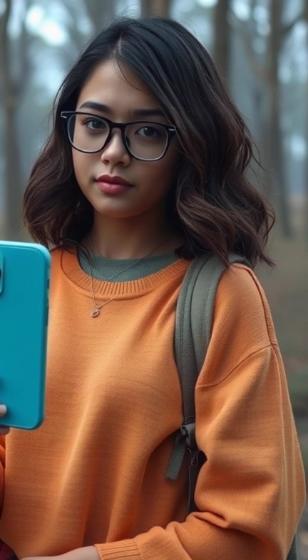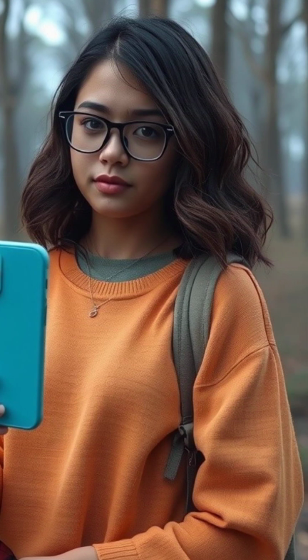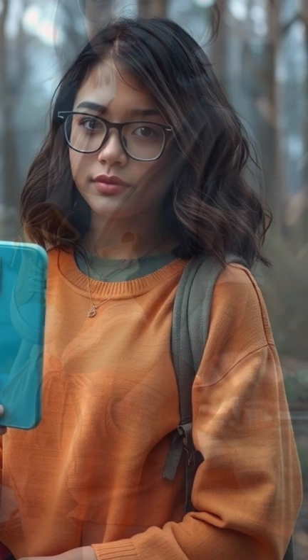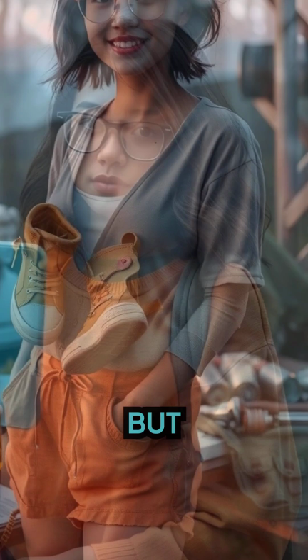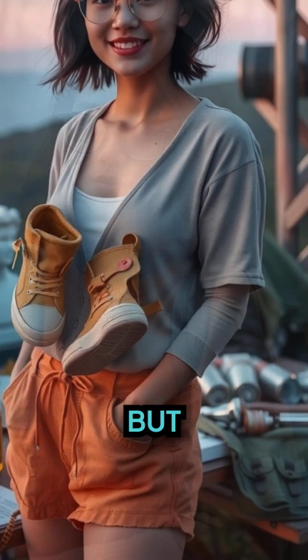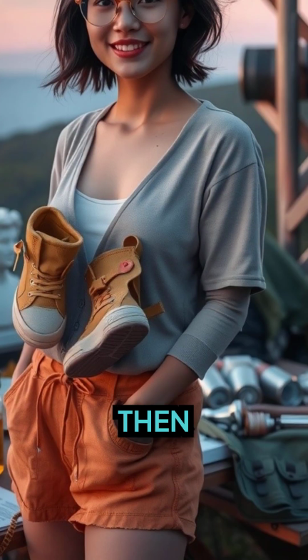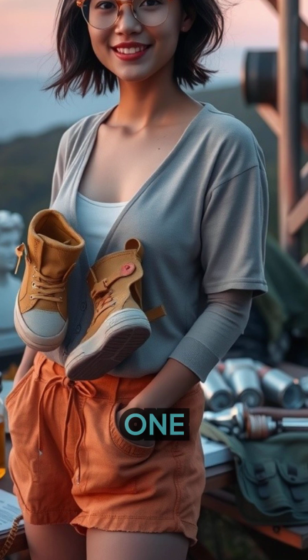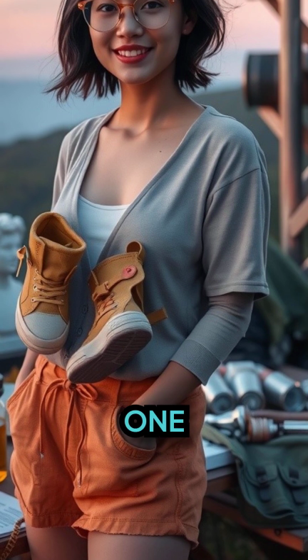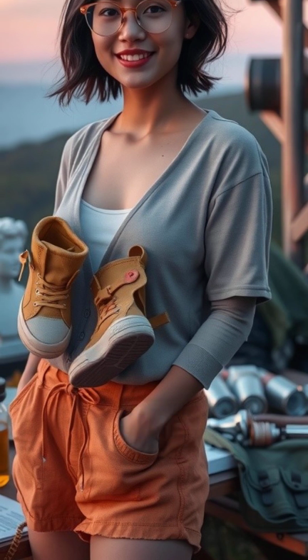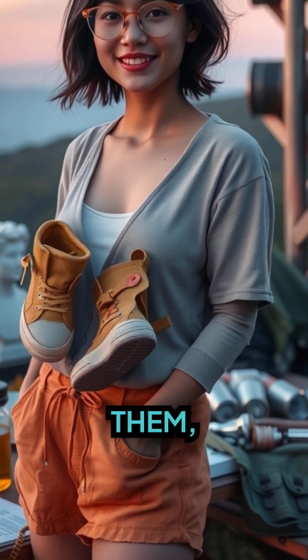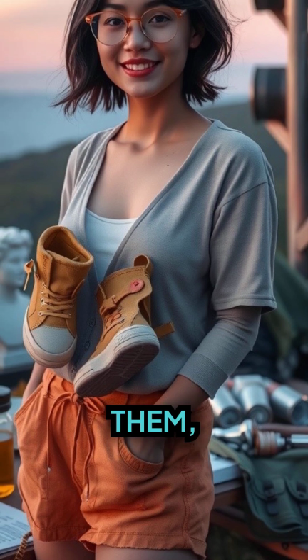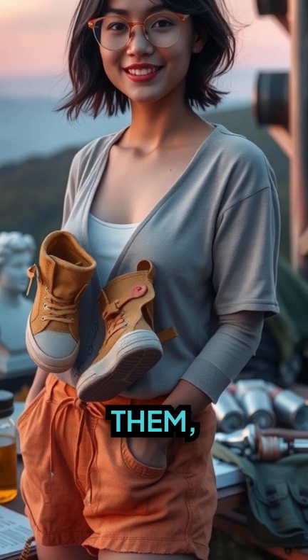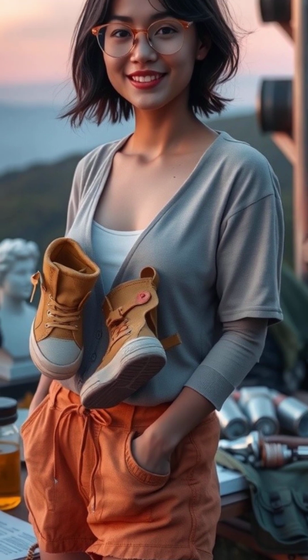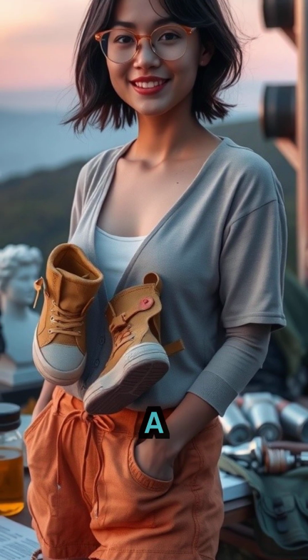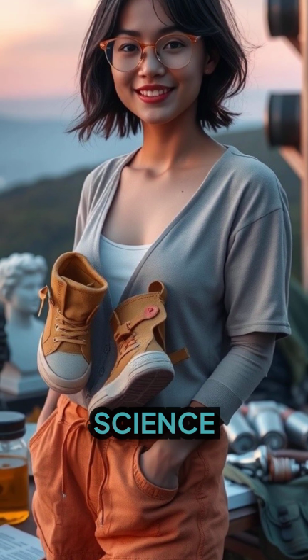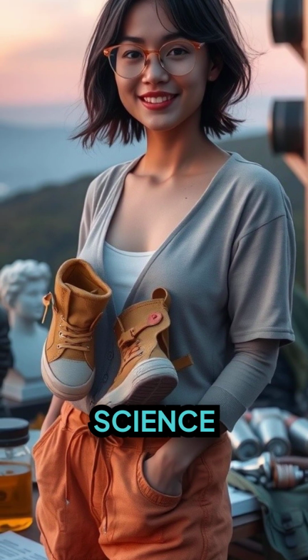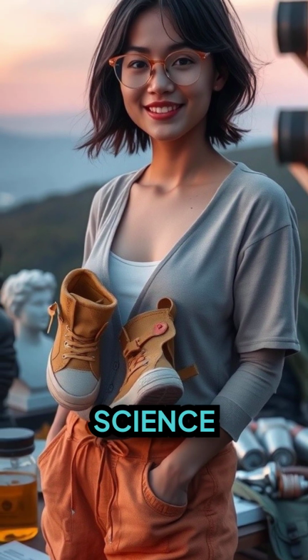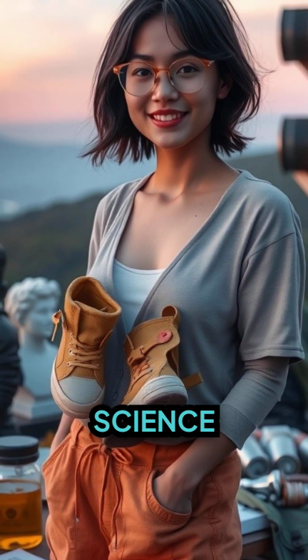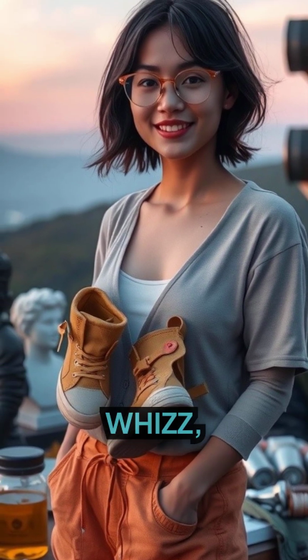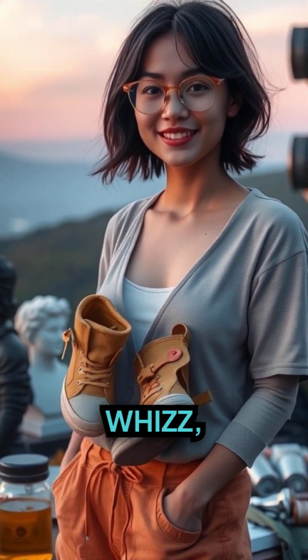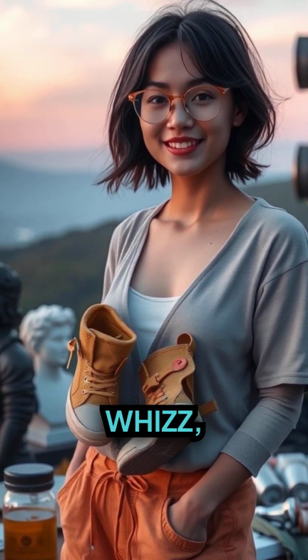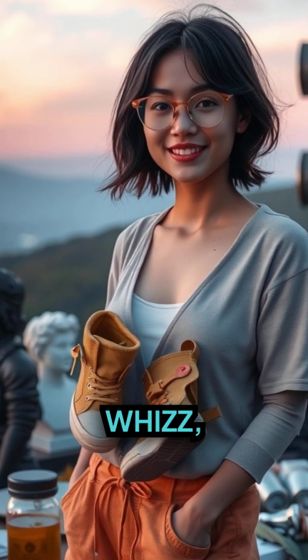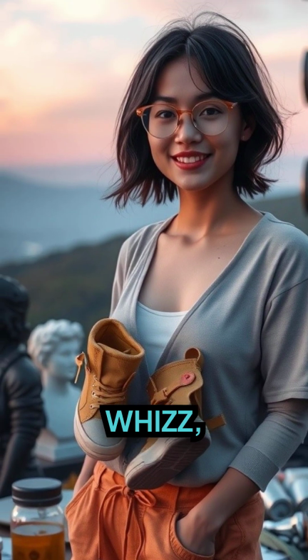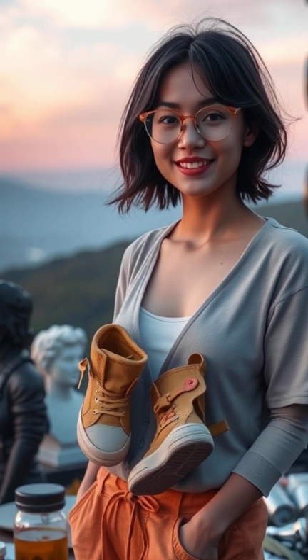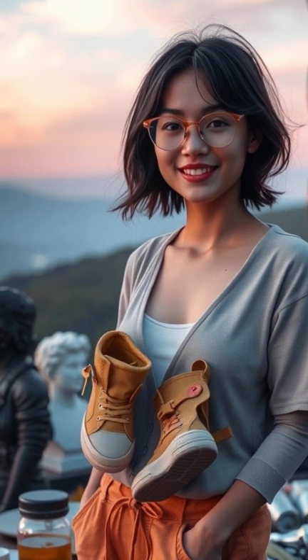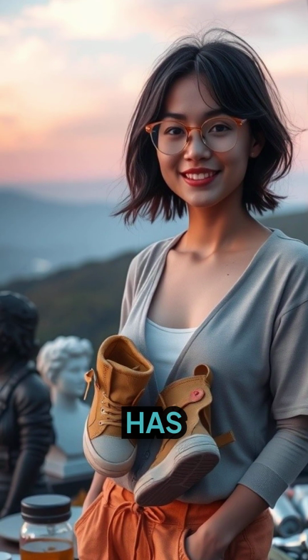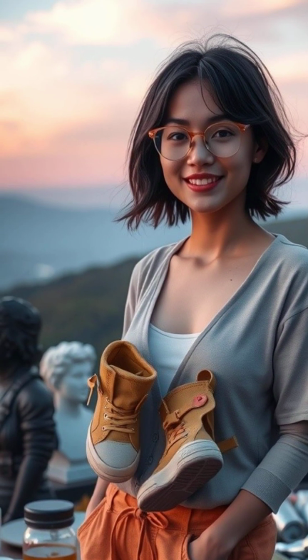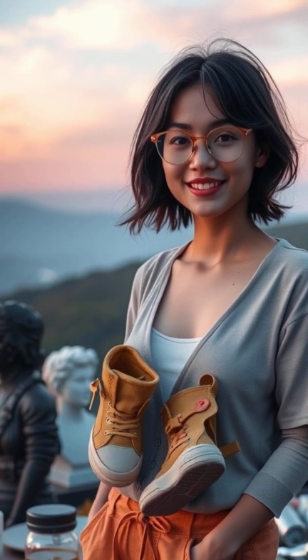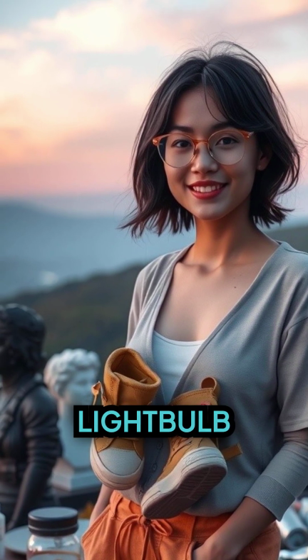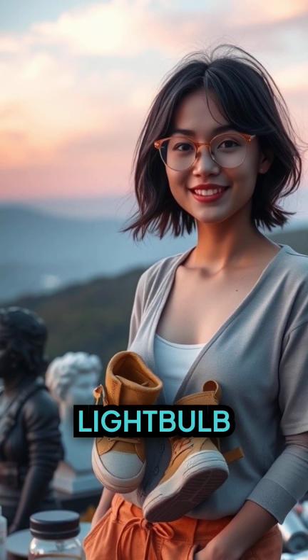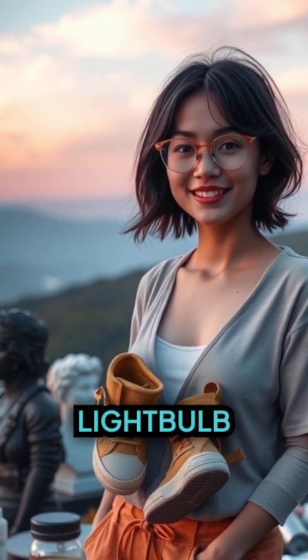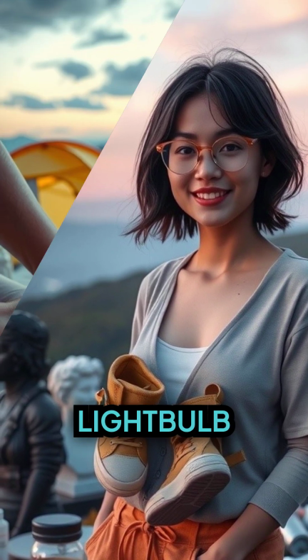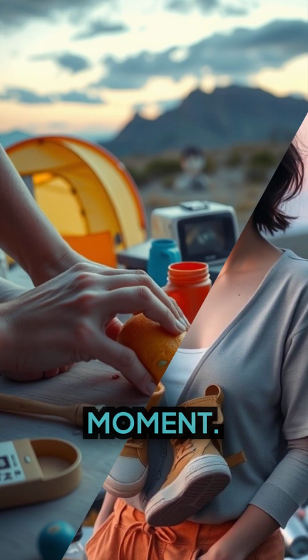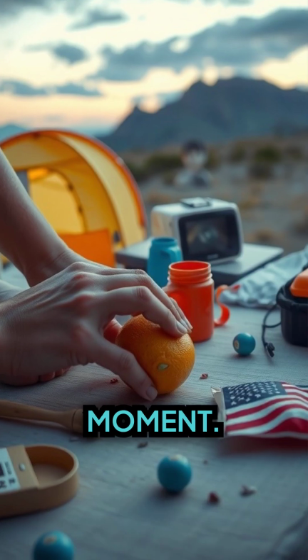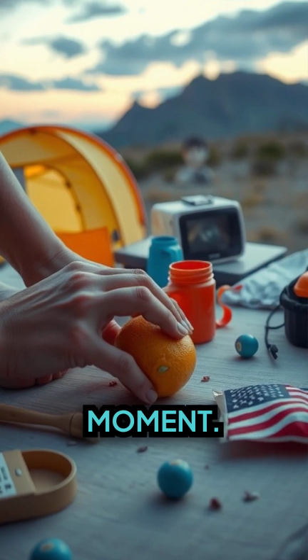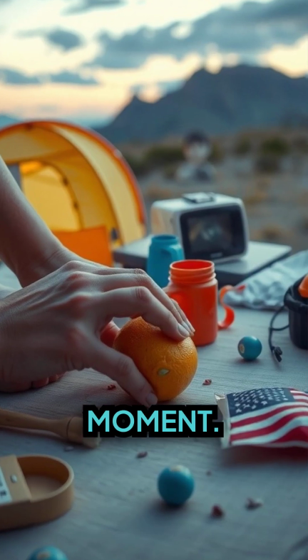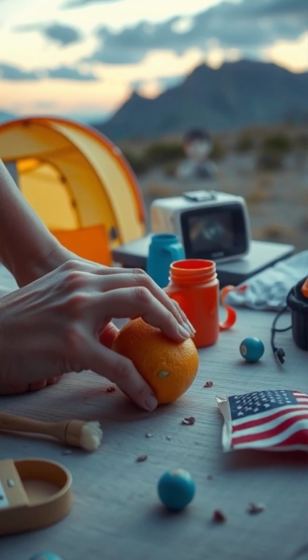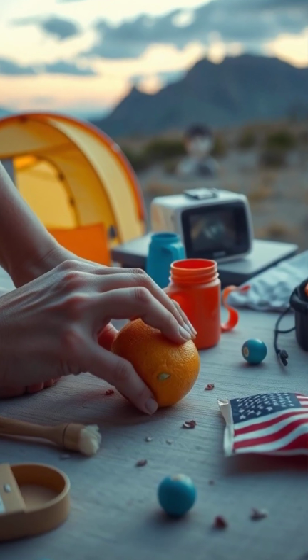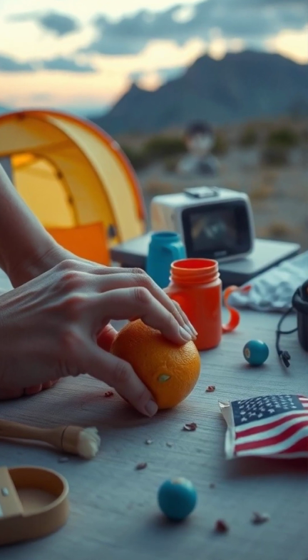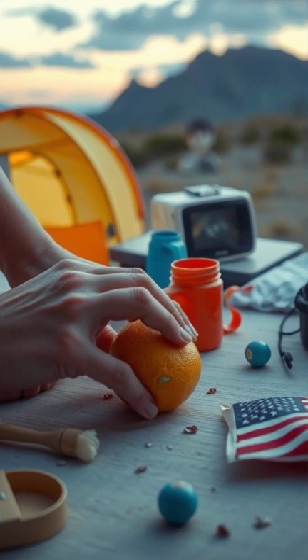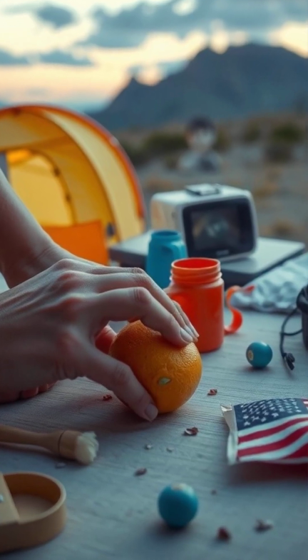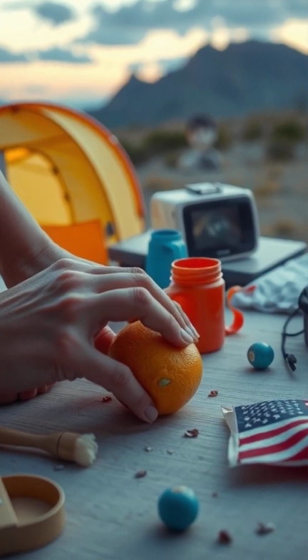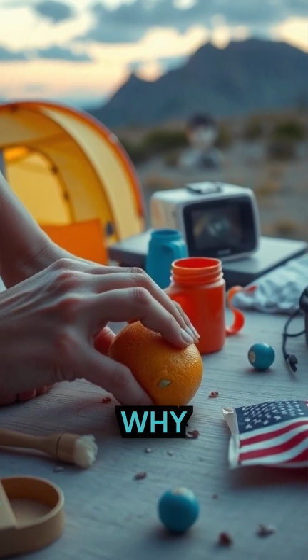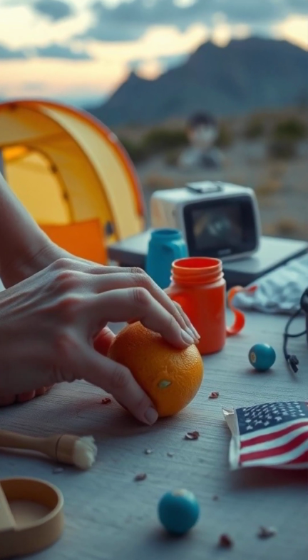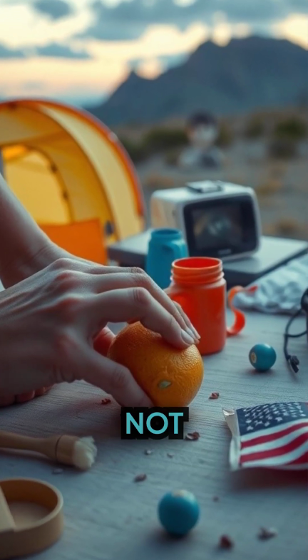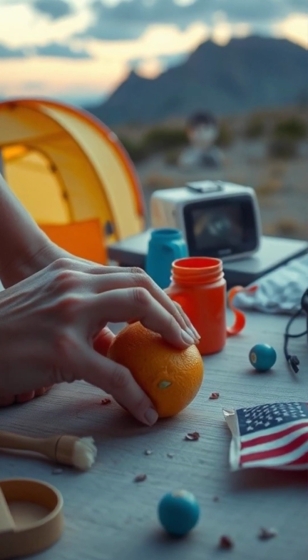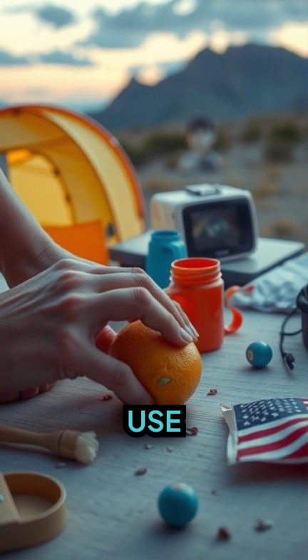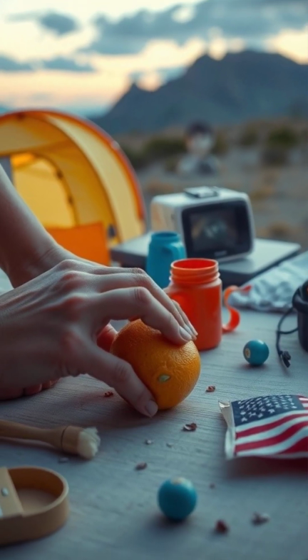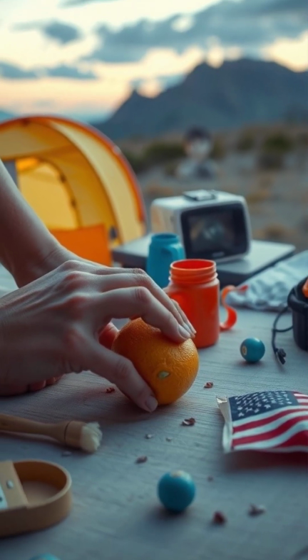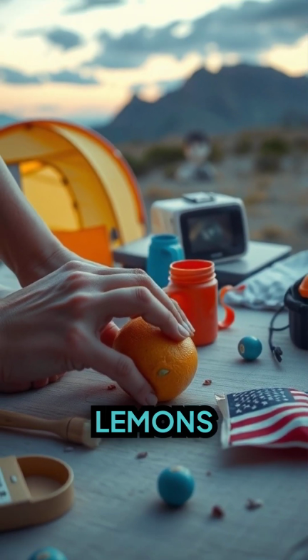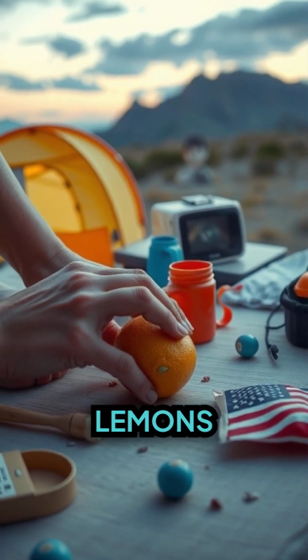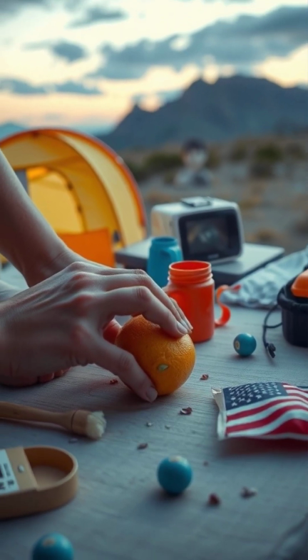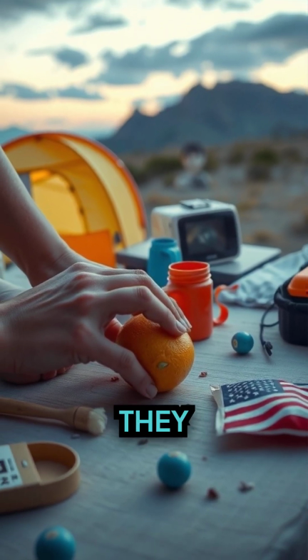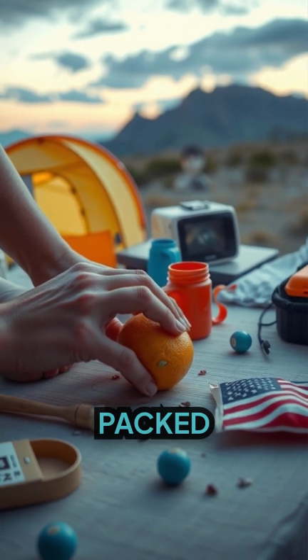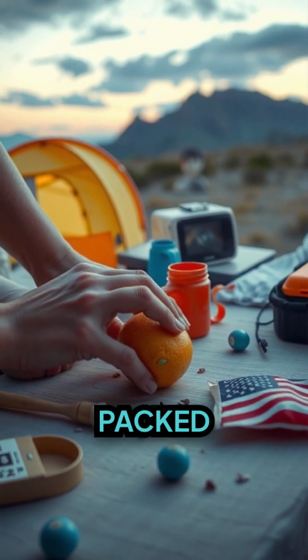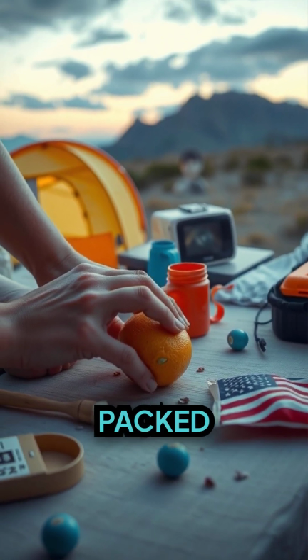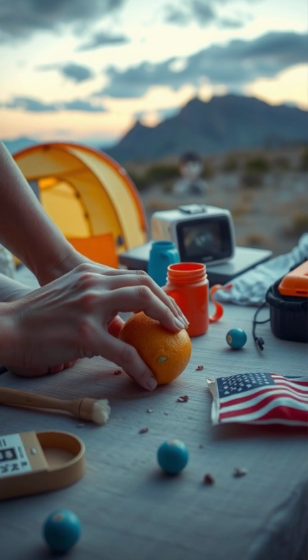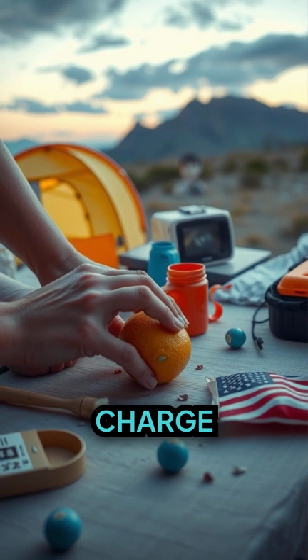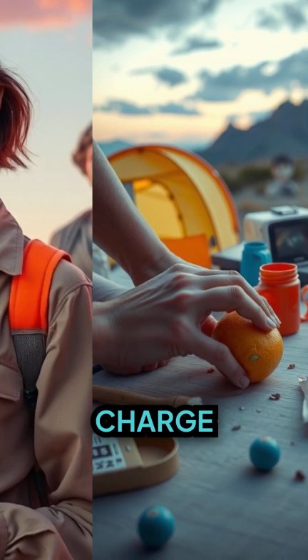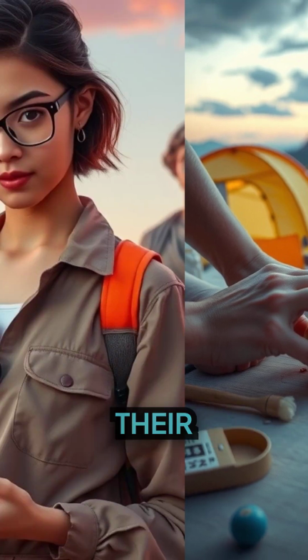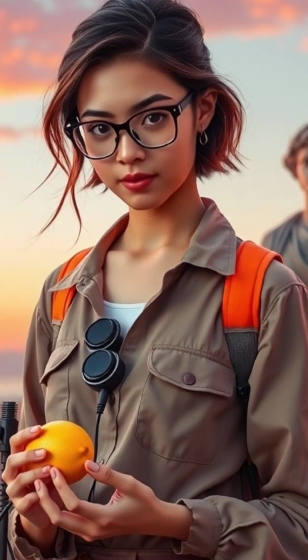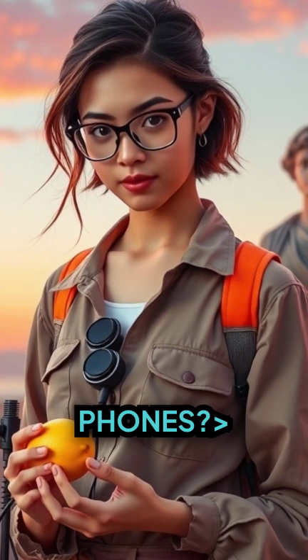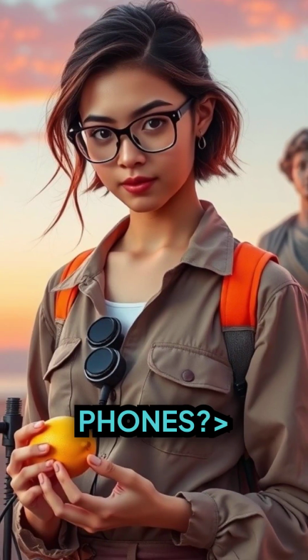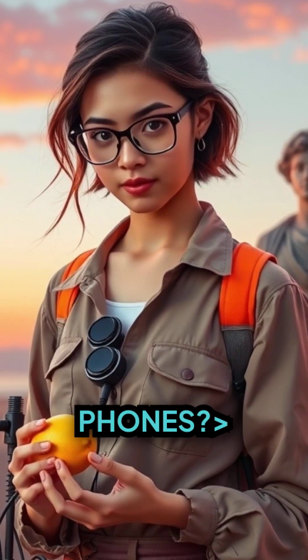But then one of them, a science whiz, has a light bulb moment. Why not use the lemons they packed to charge their phones?